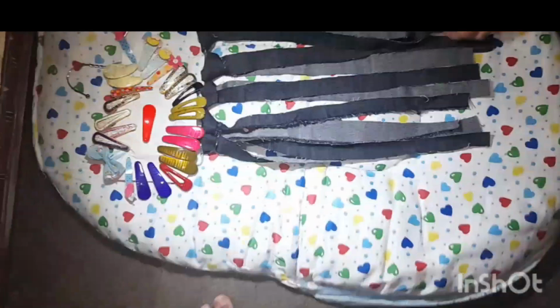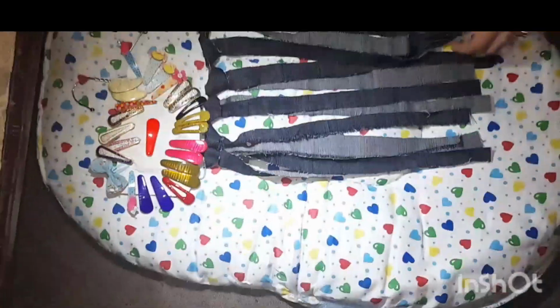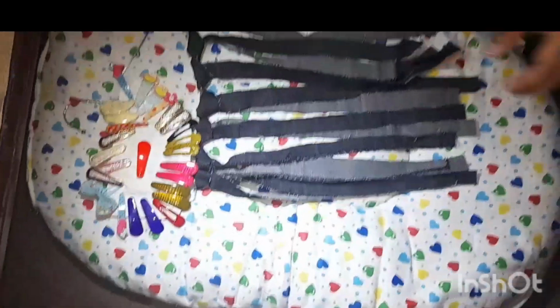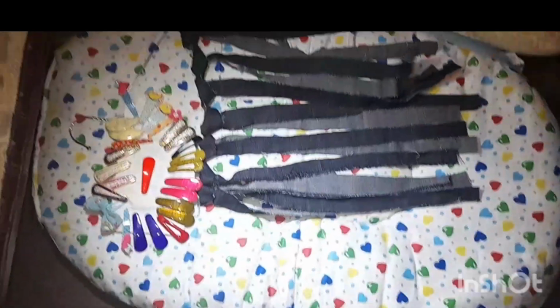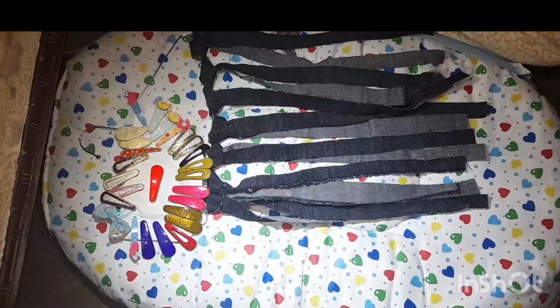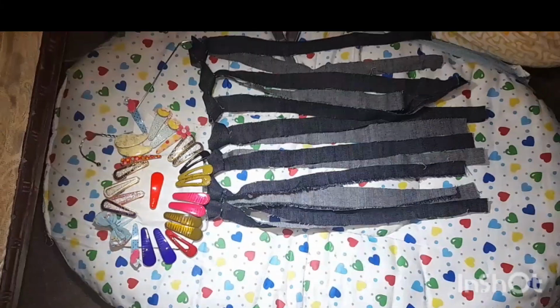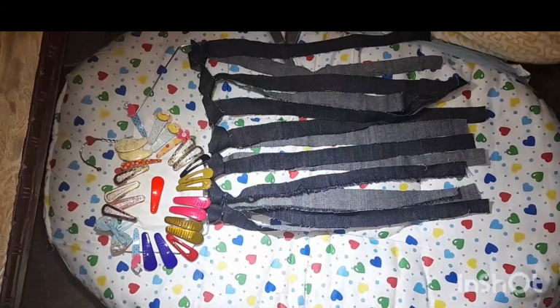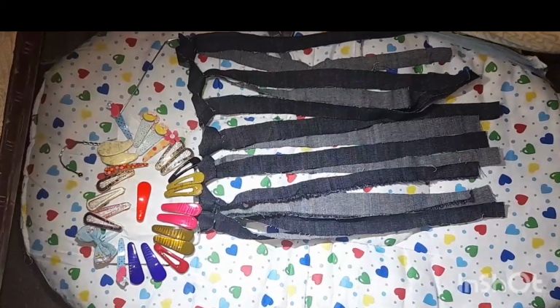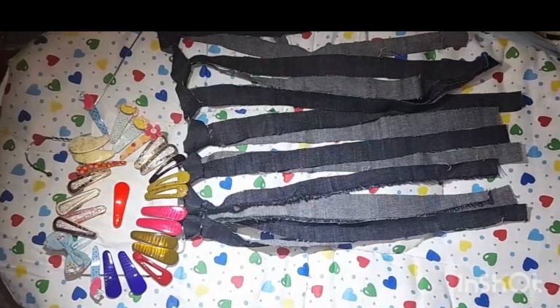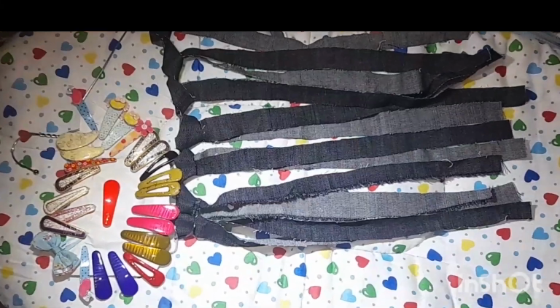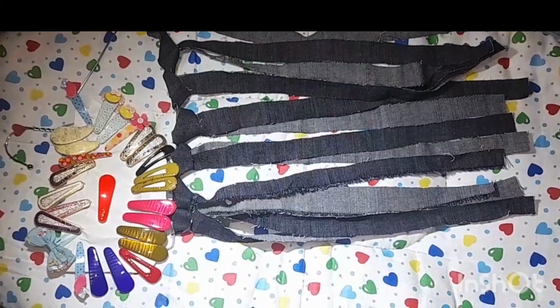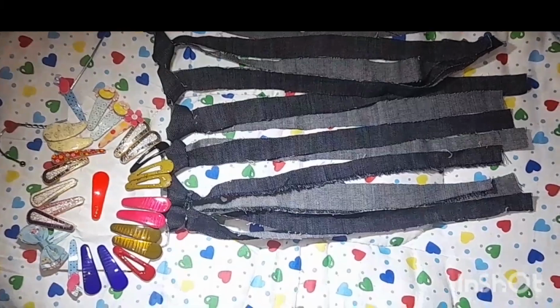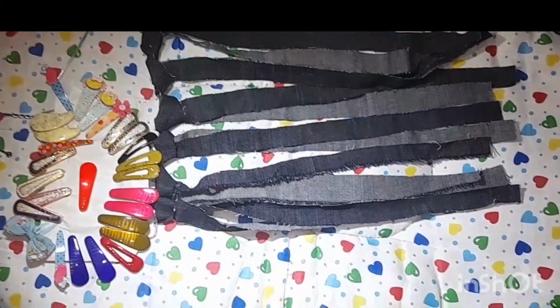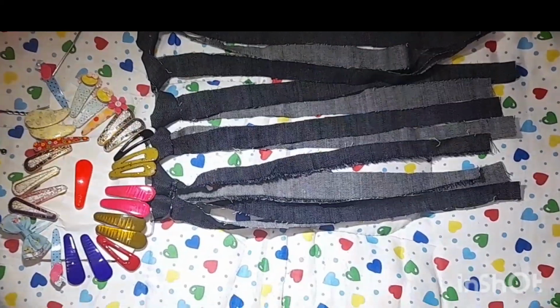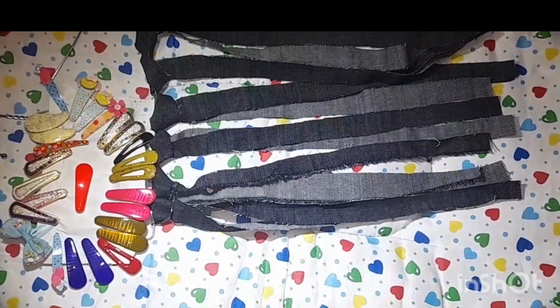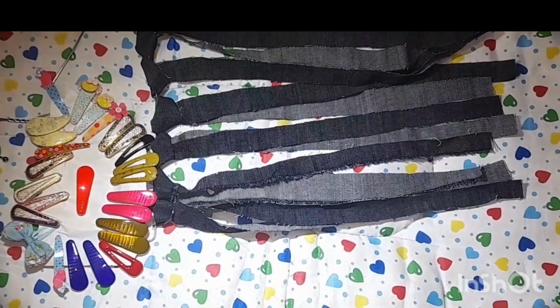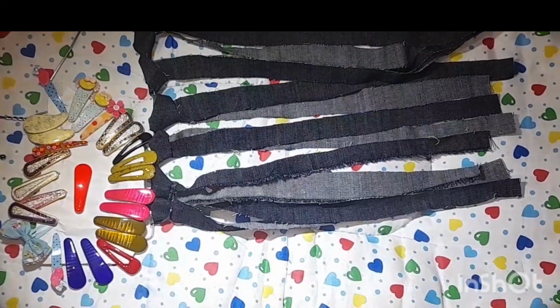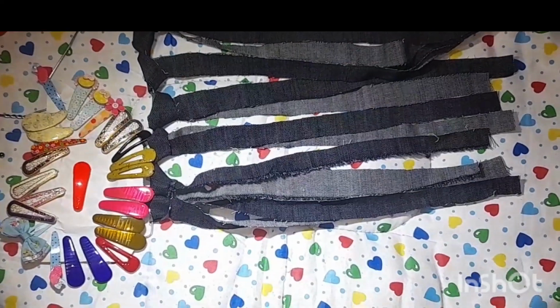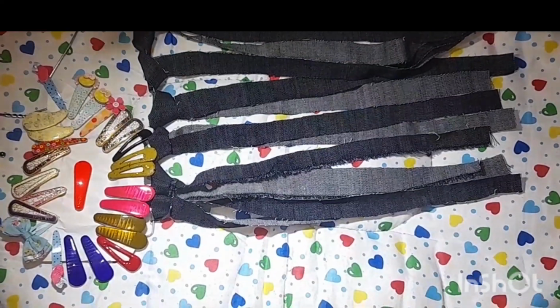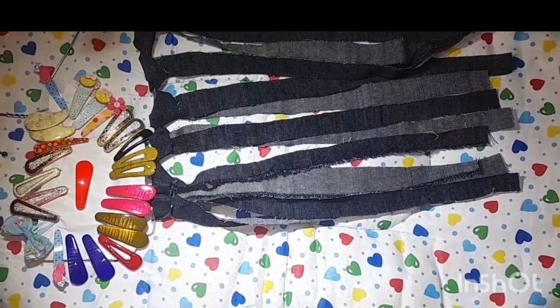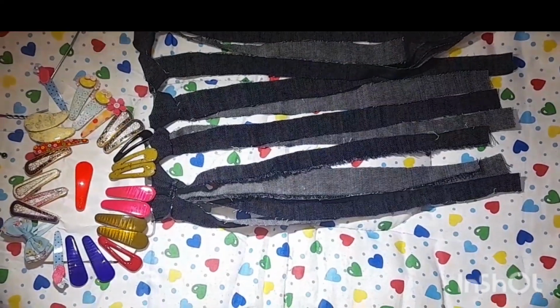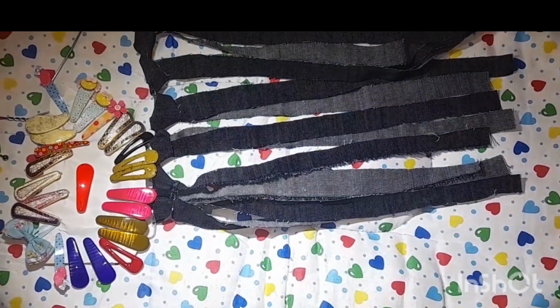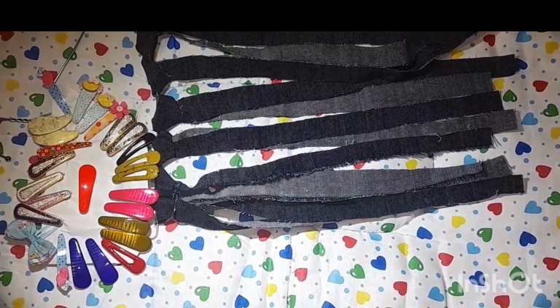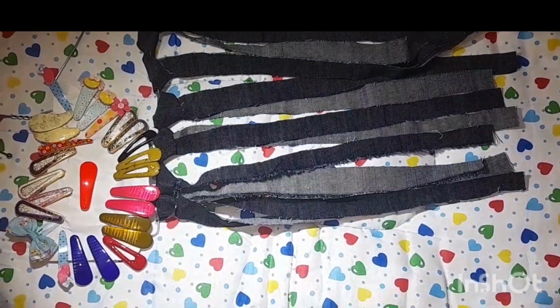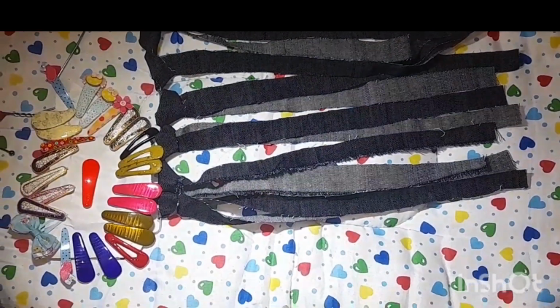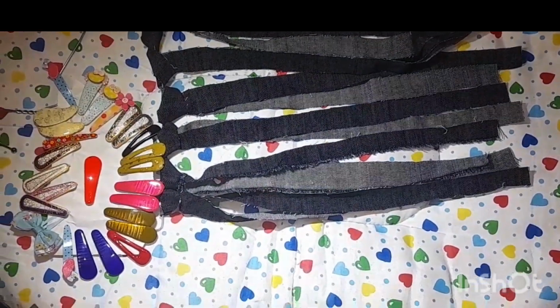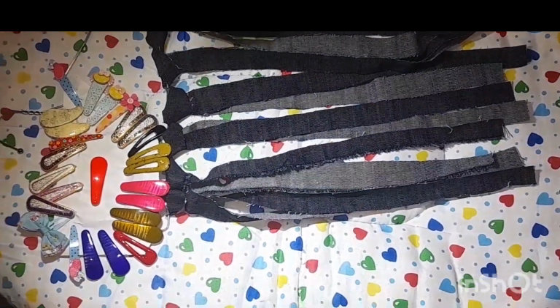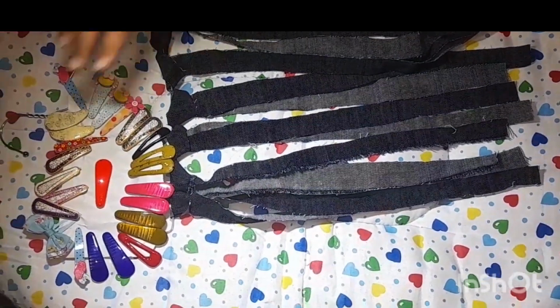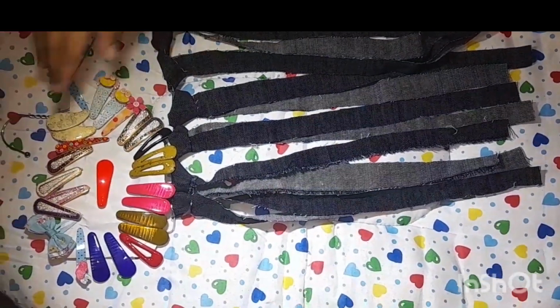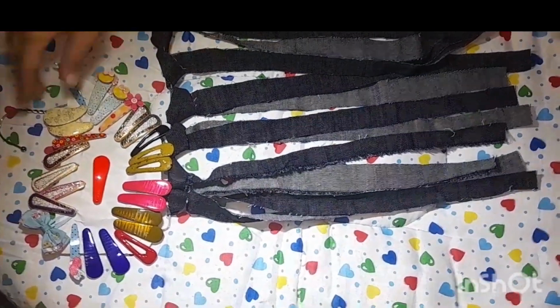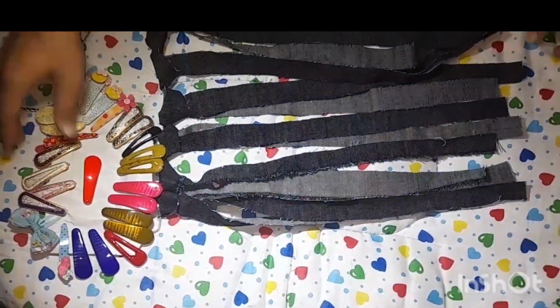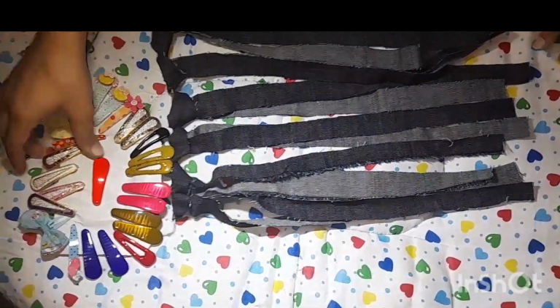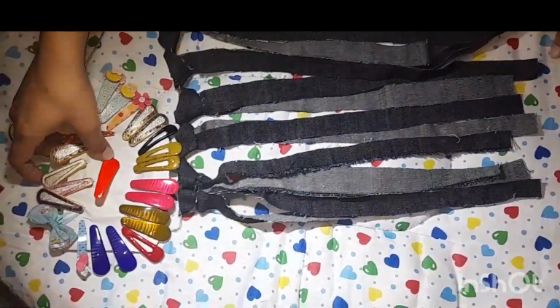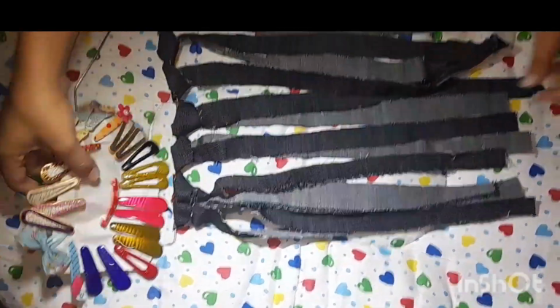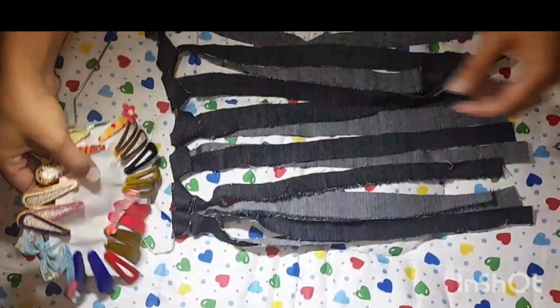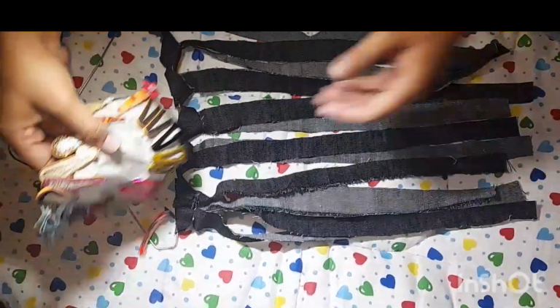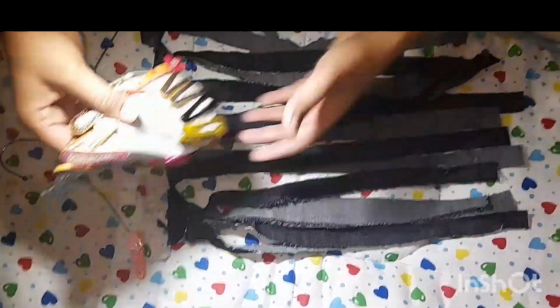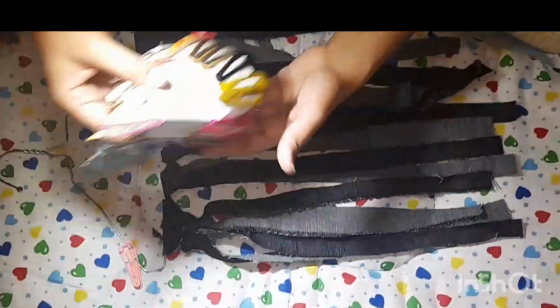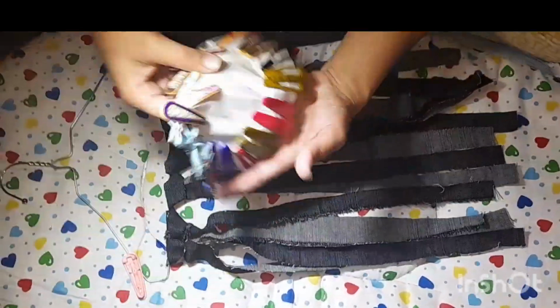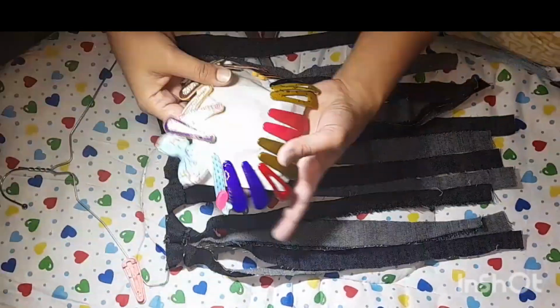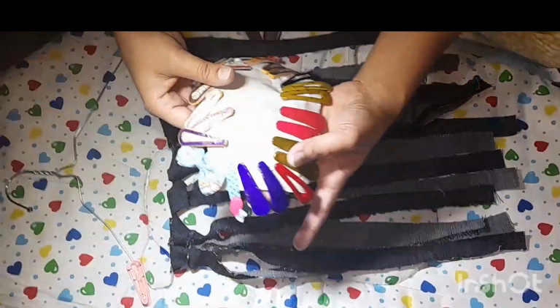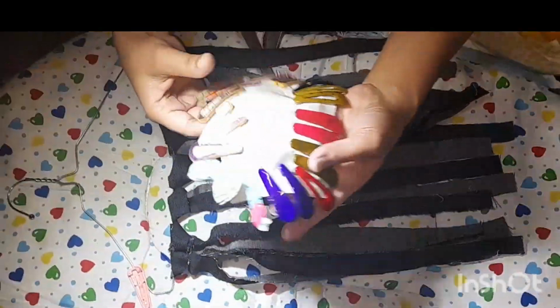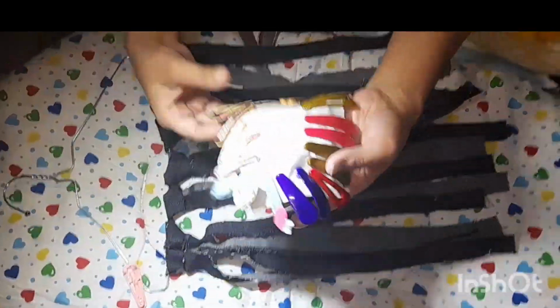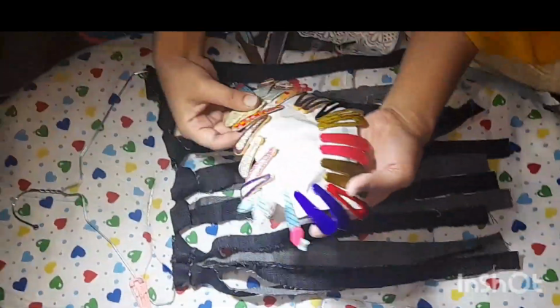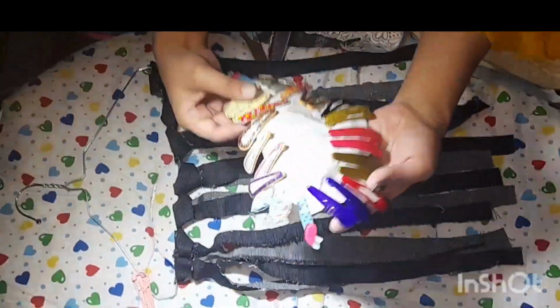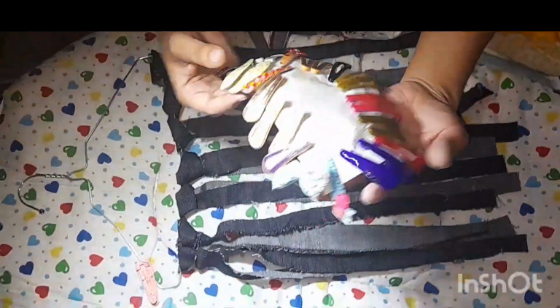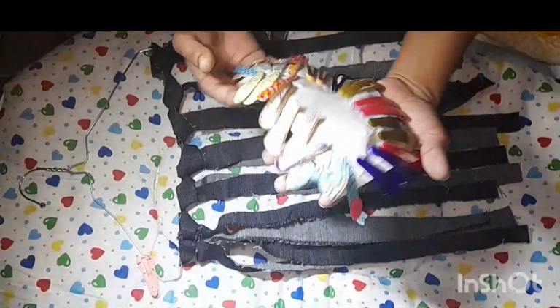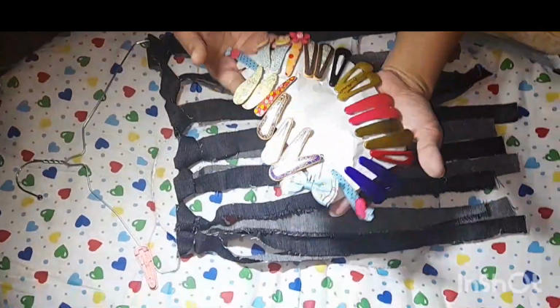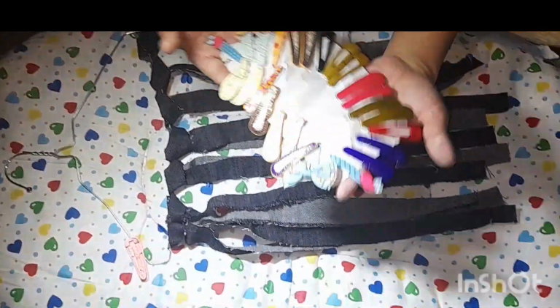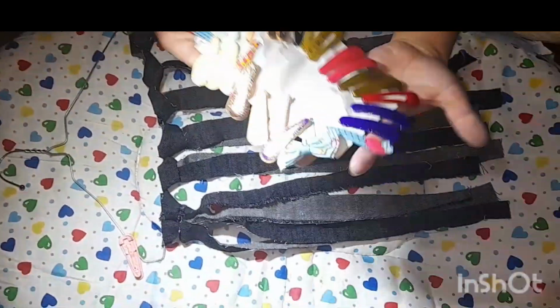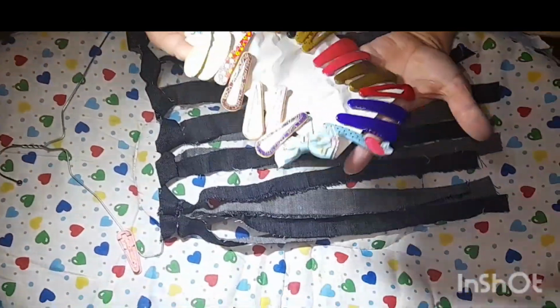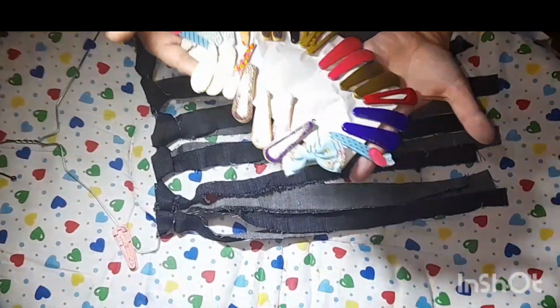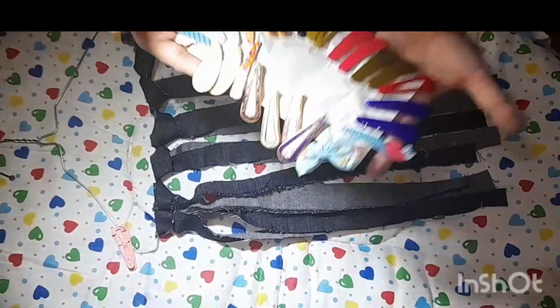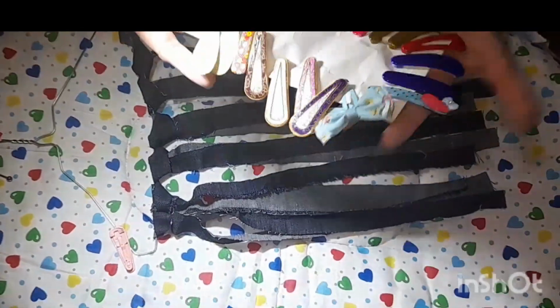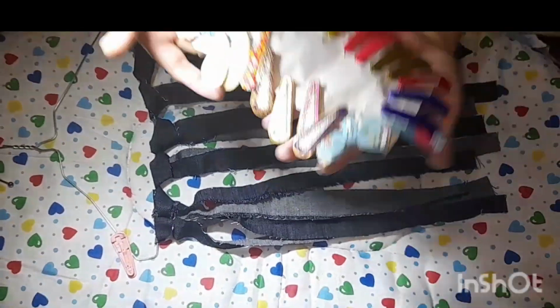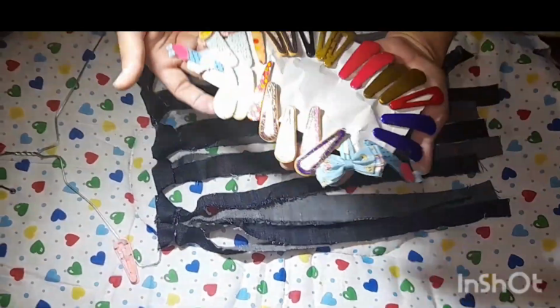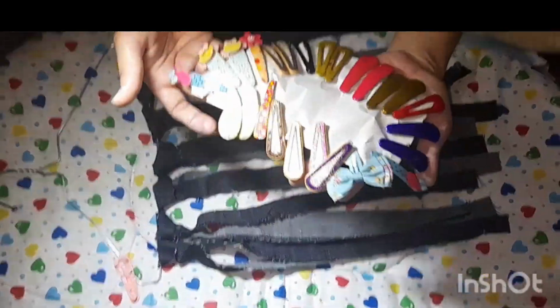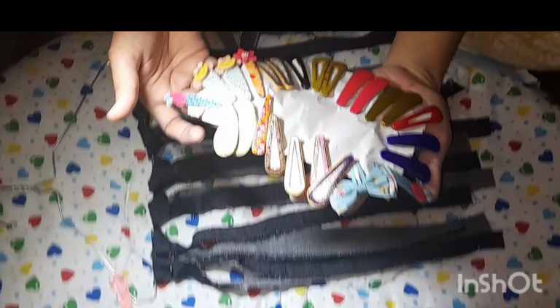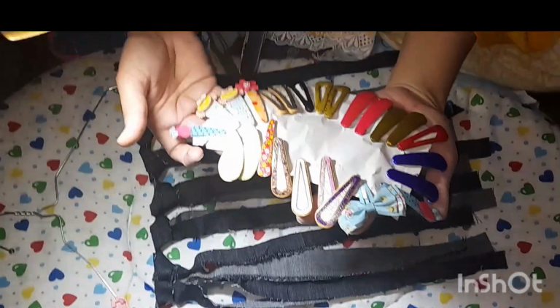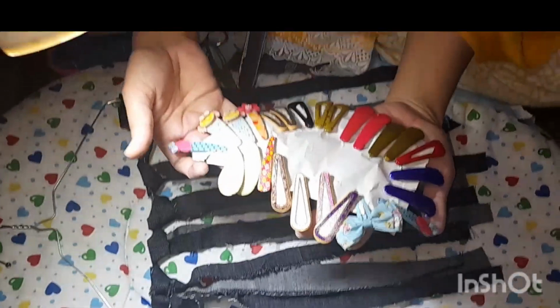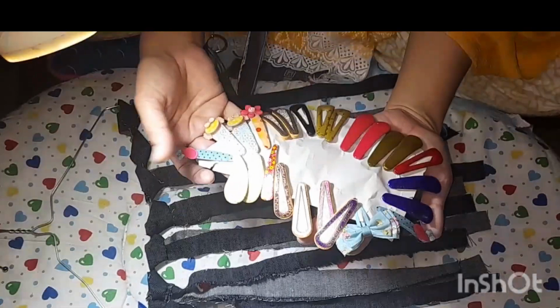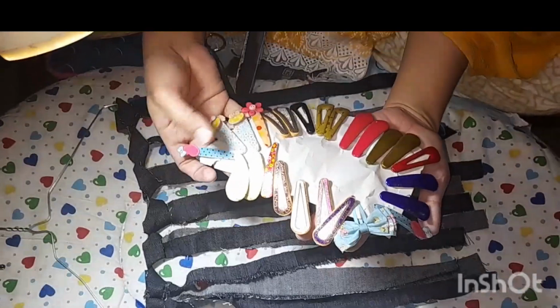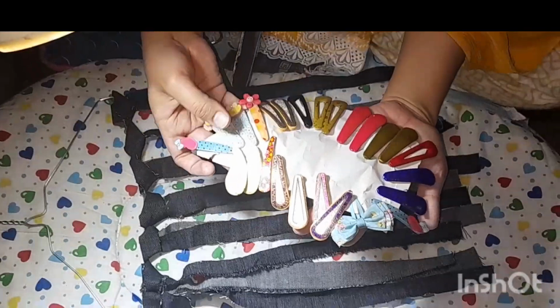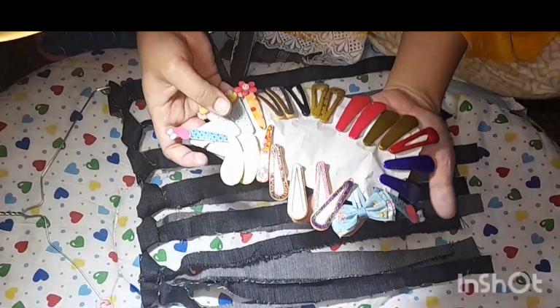One day before, Anaya arranged my drawer. I have arranged all the pins on the strips and put them in the same color.